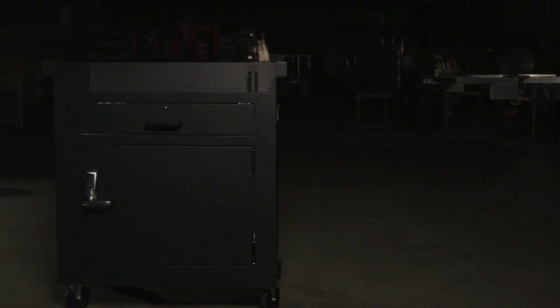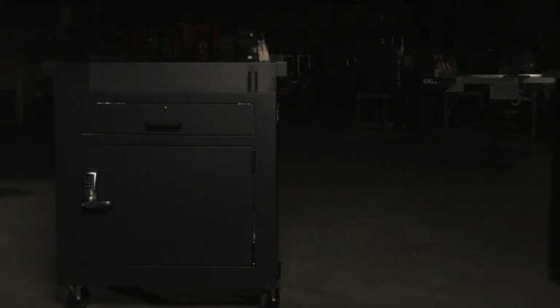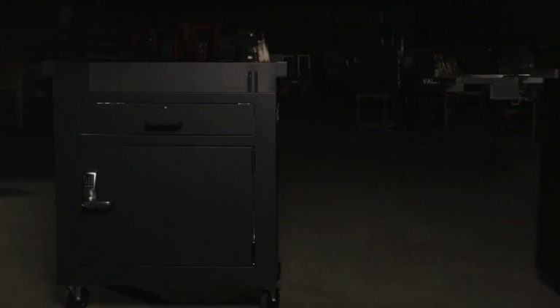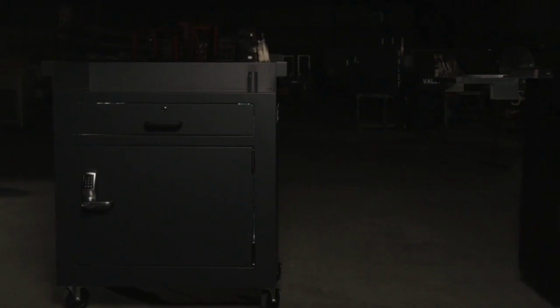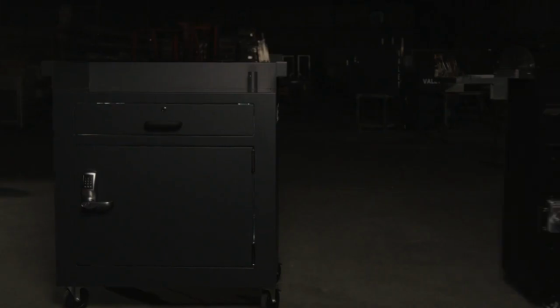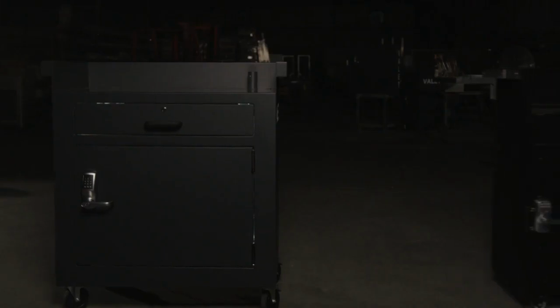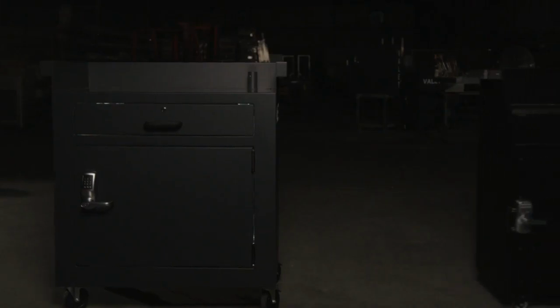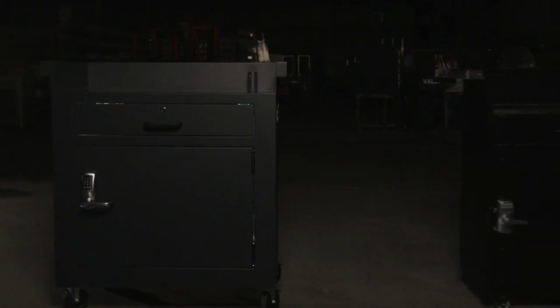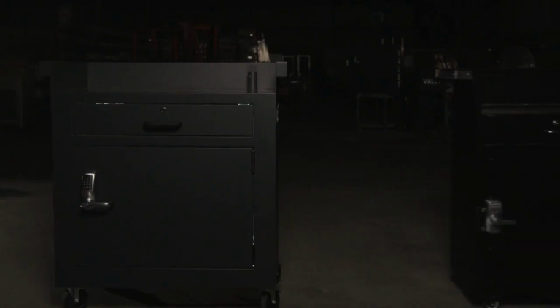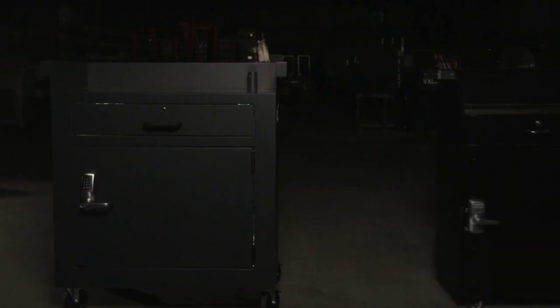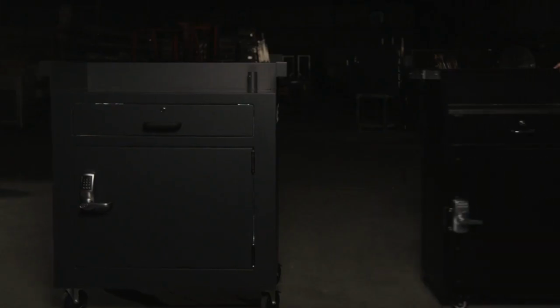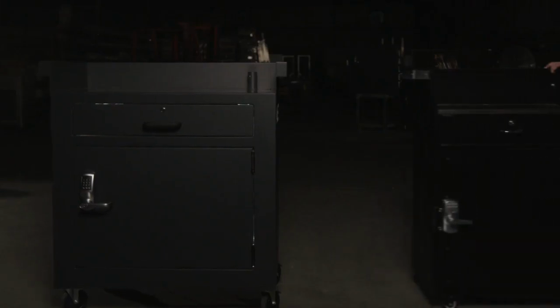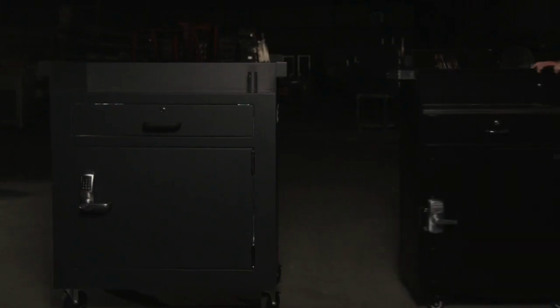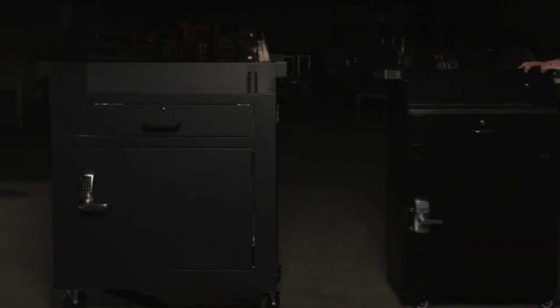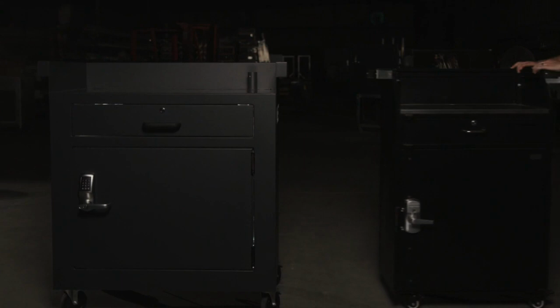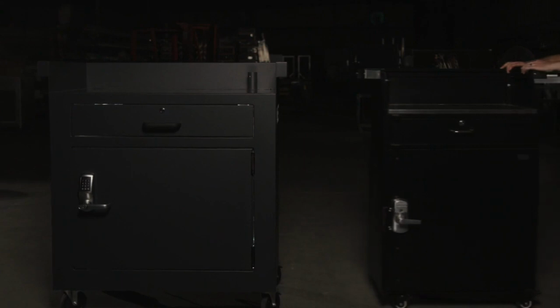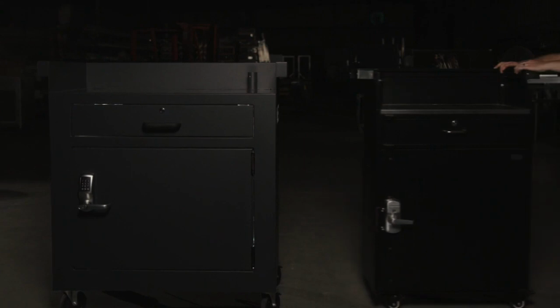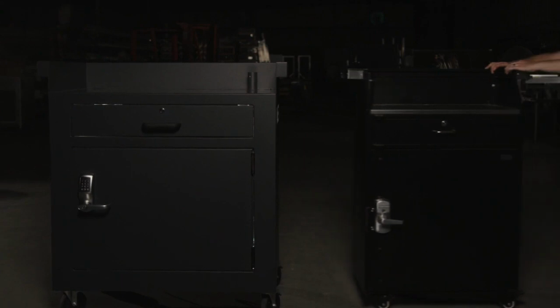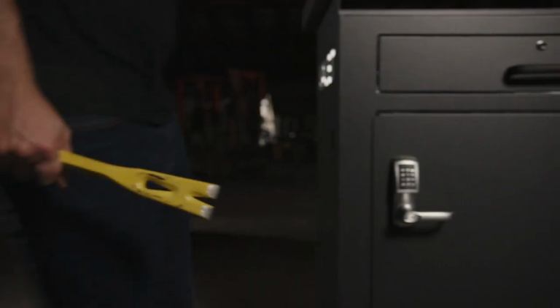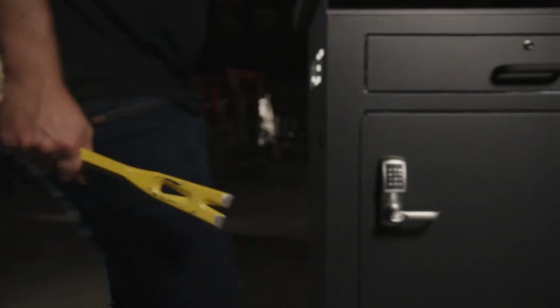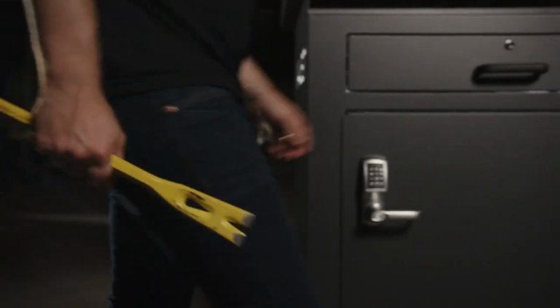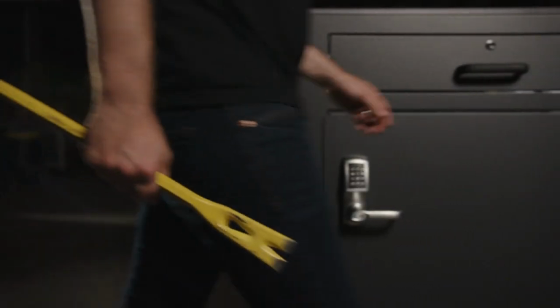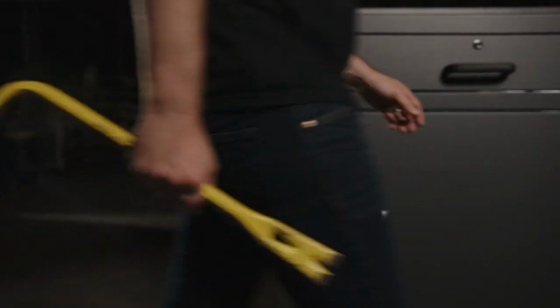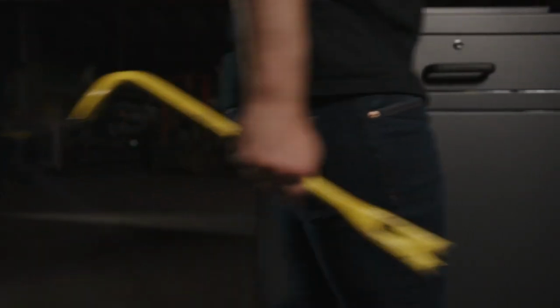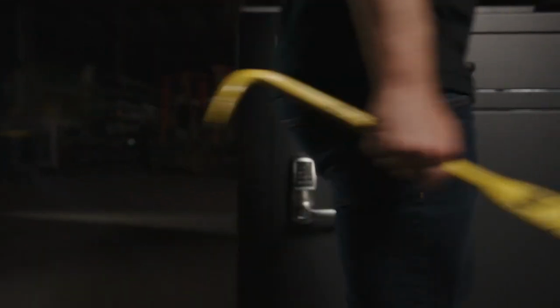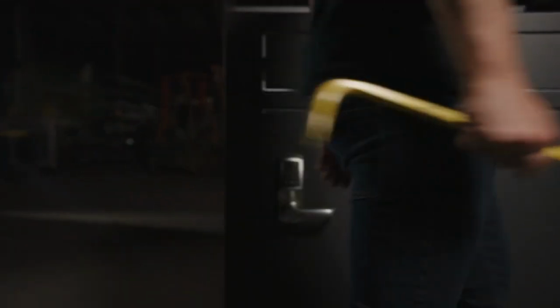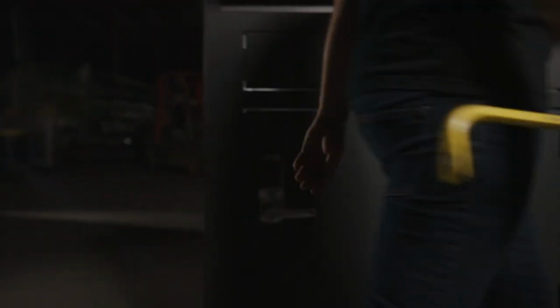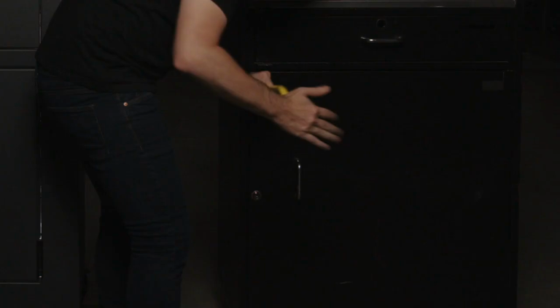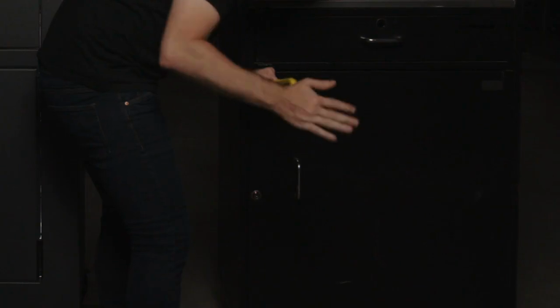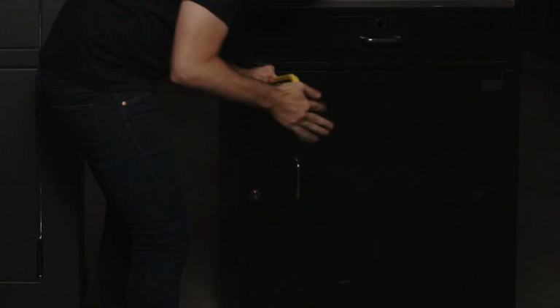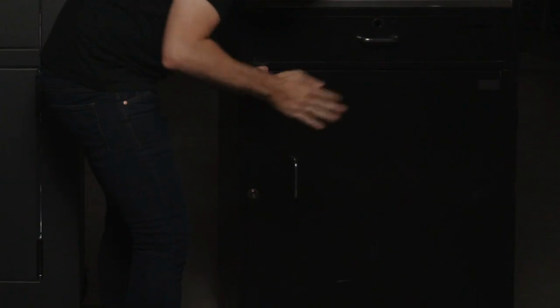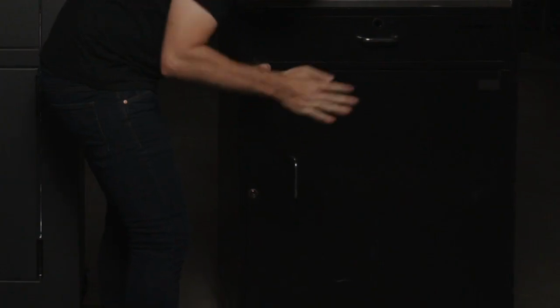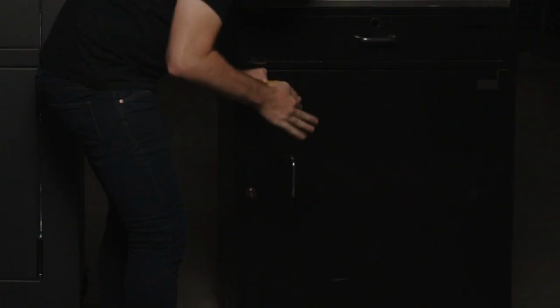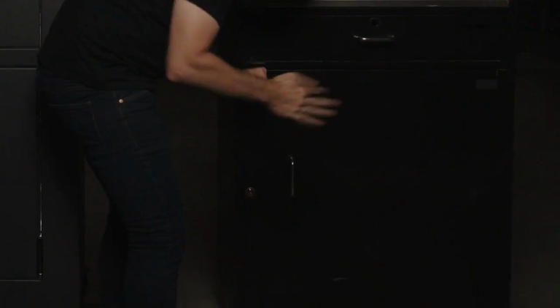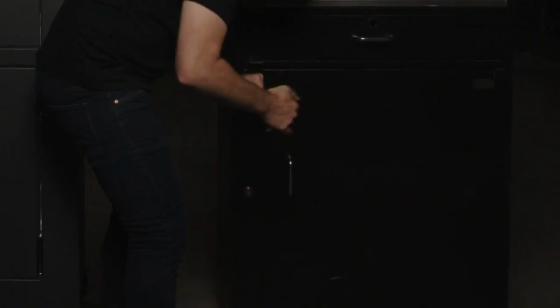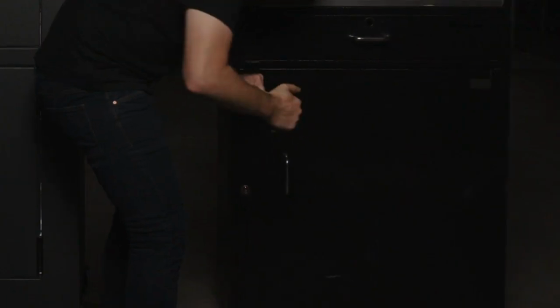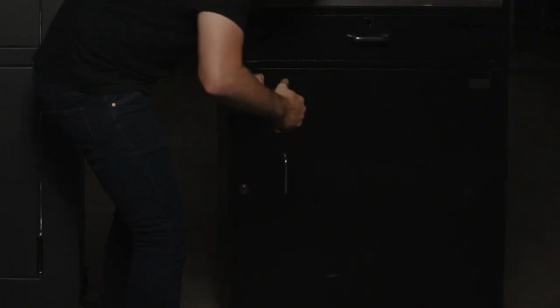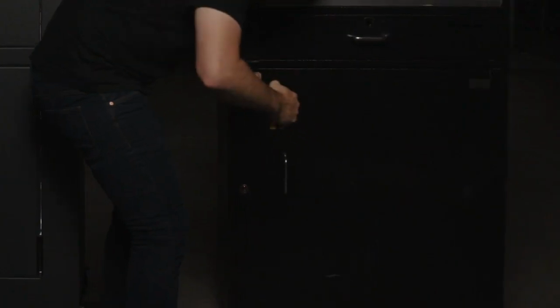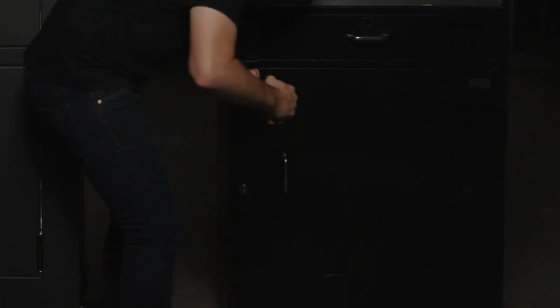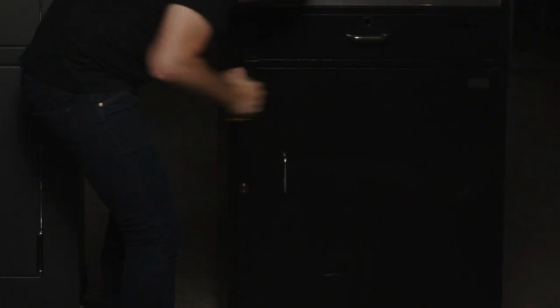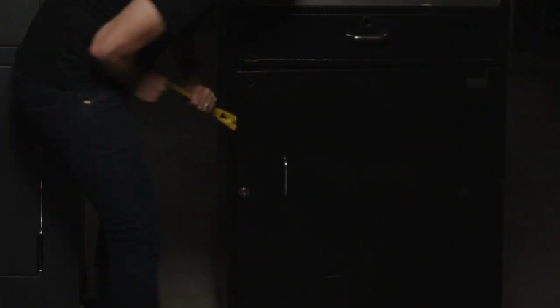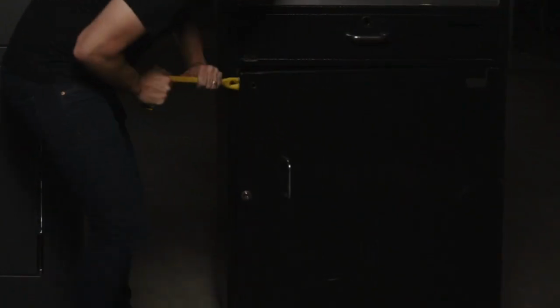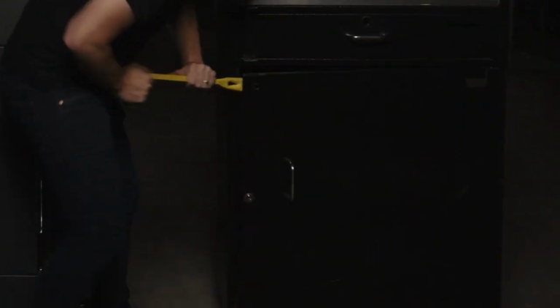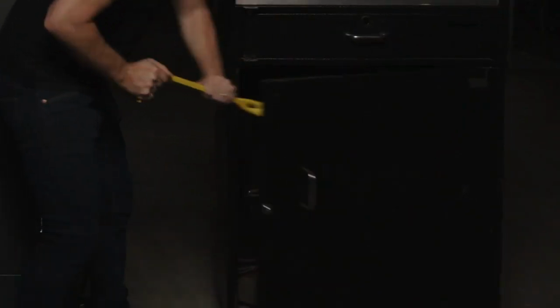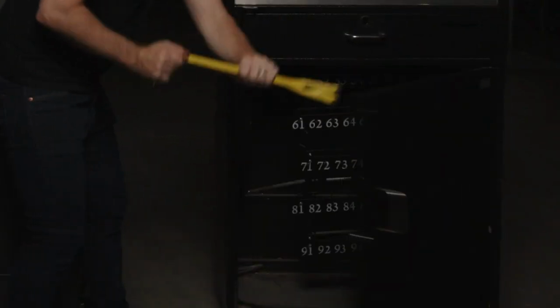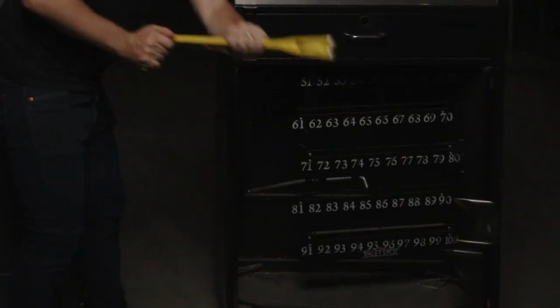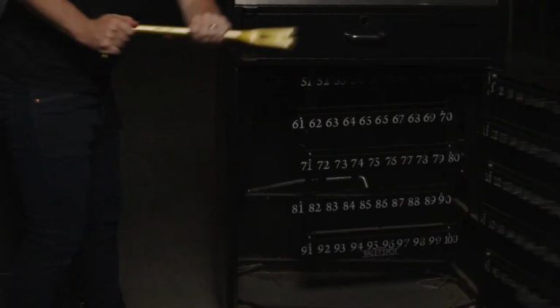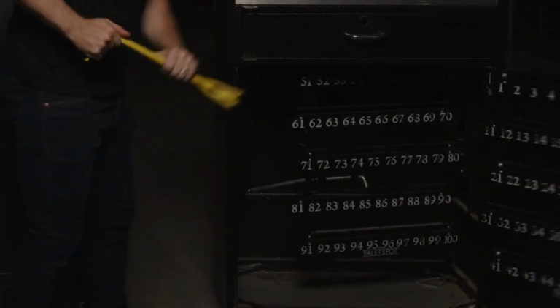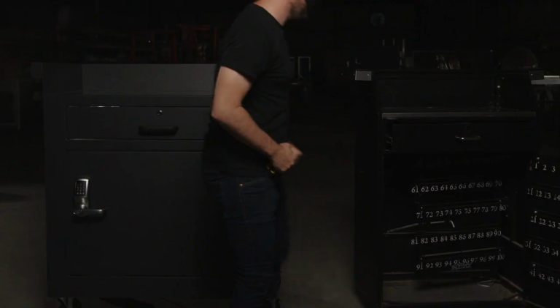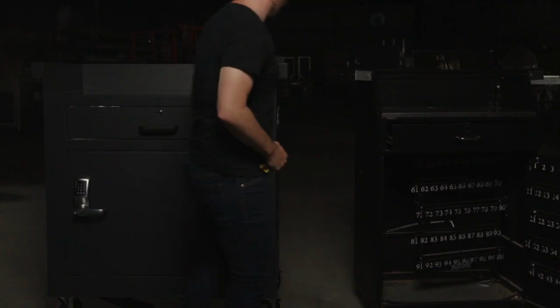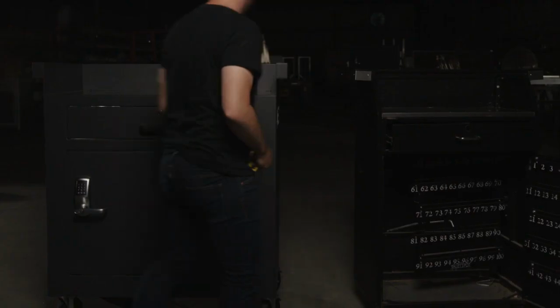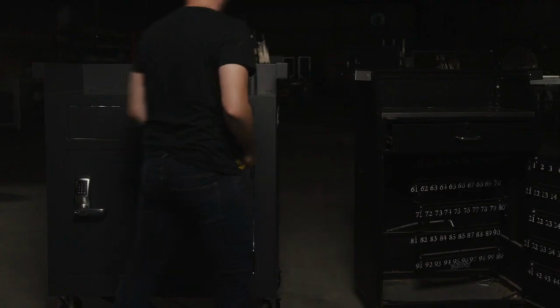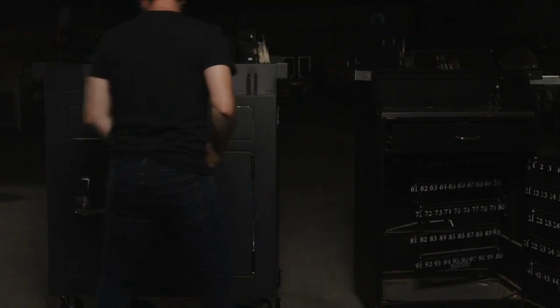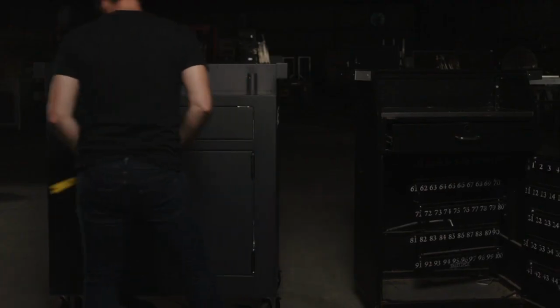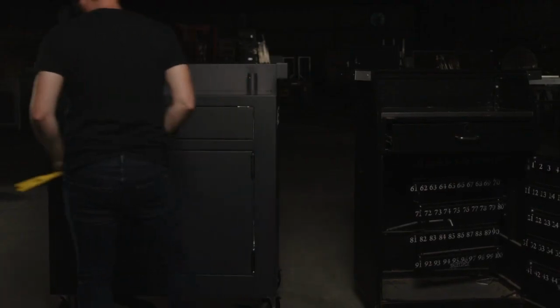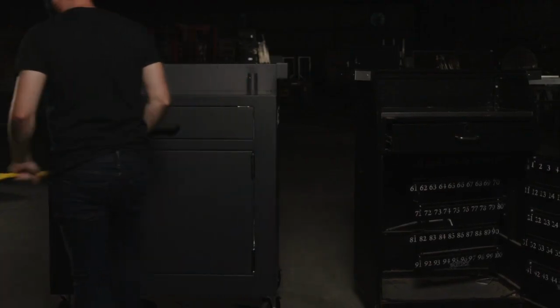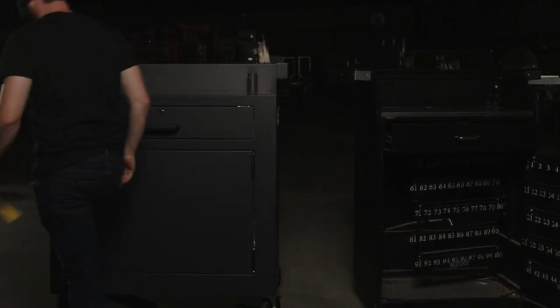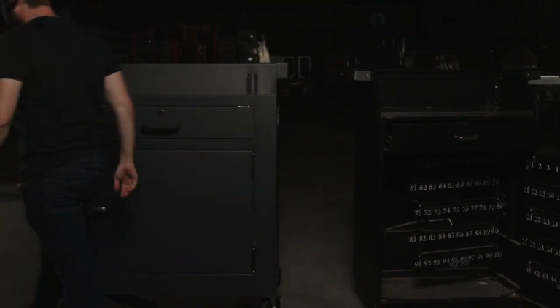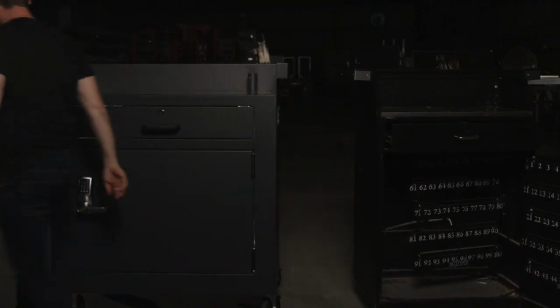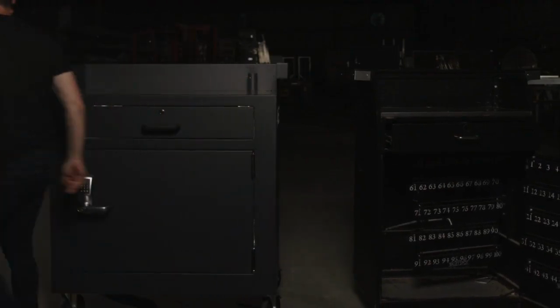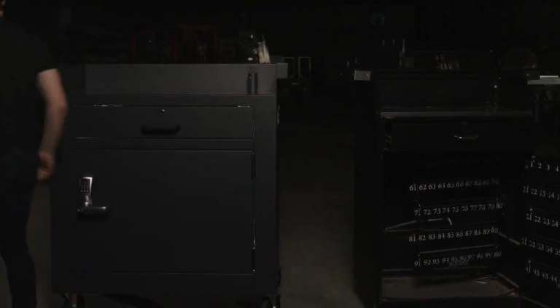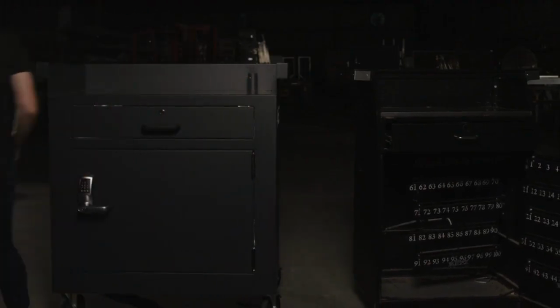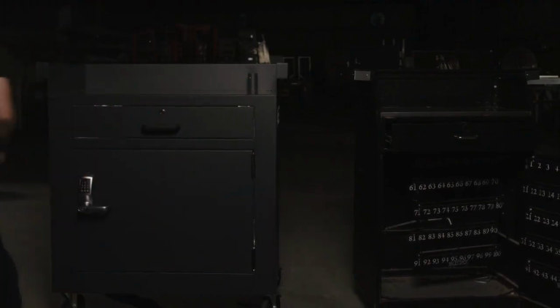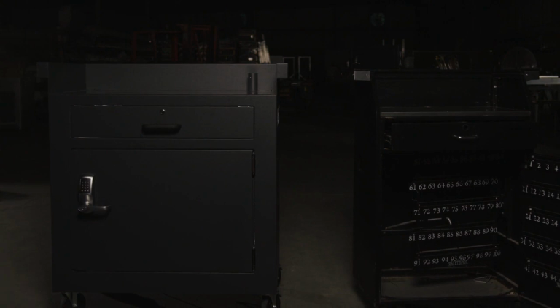This is the competition, and this is a crowbar, able to break into most key boxes in seconds. Not a chance with ValetVault.